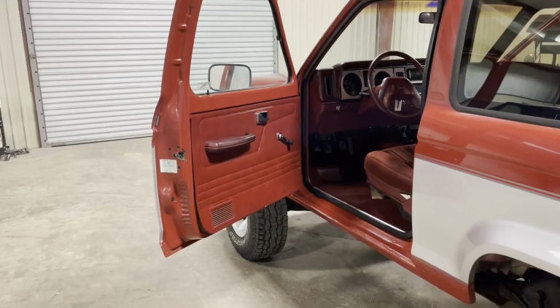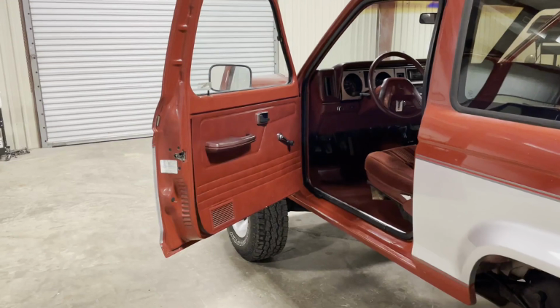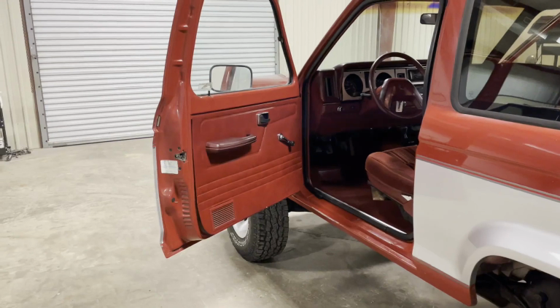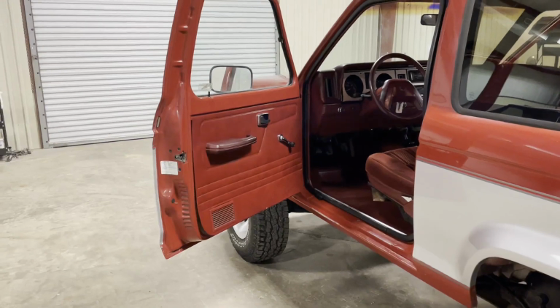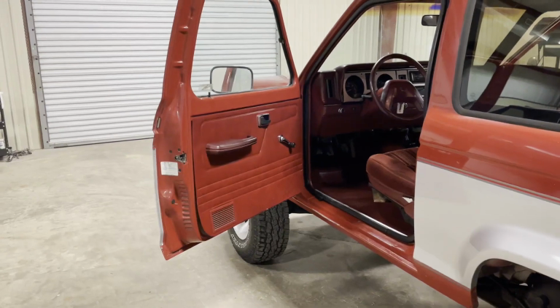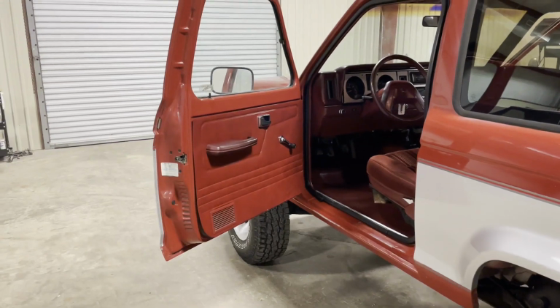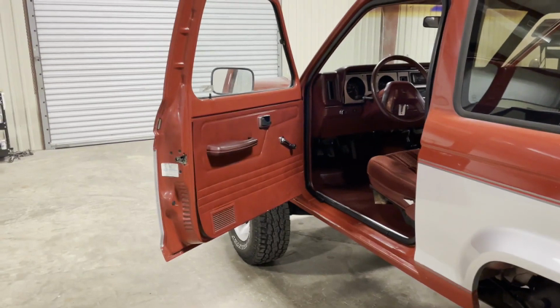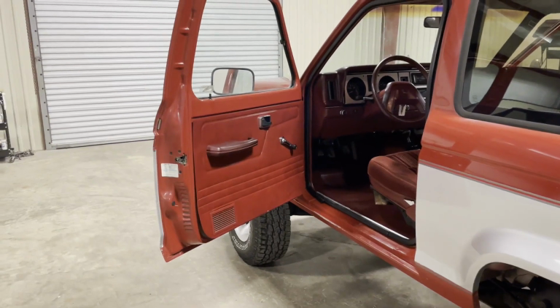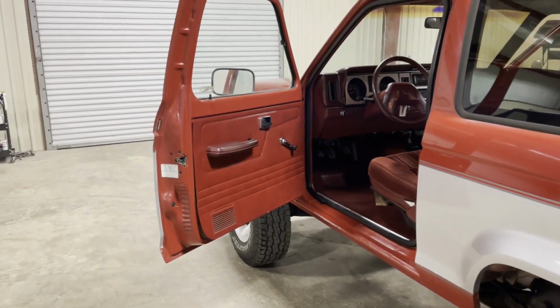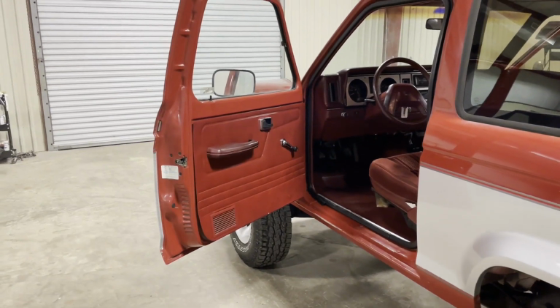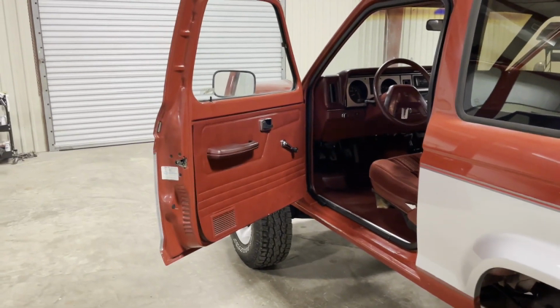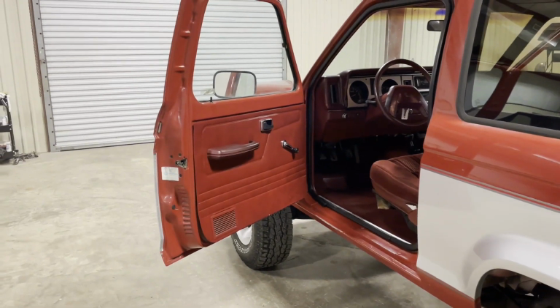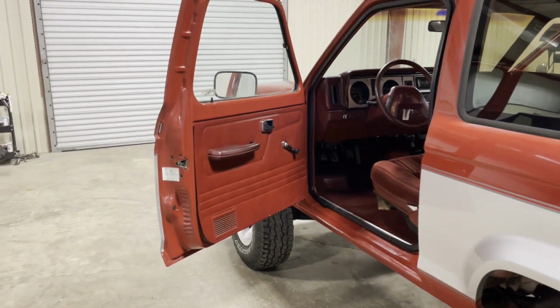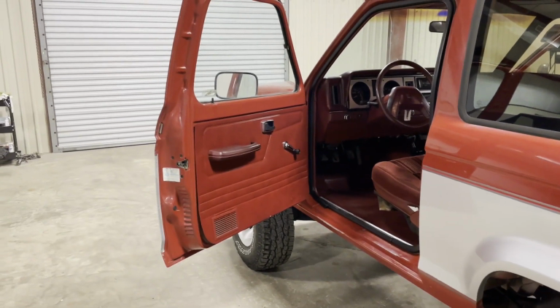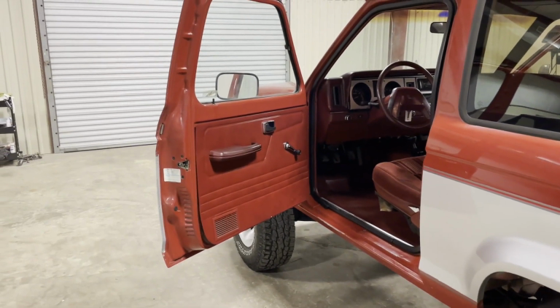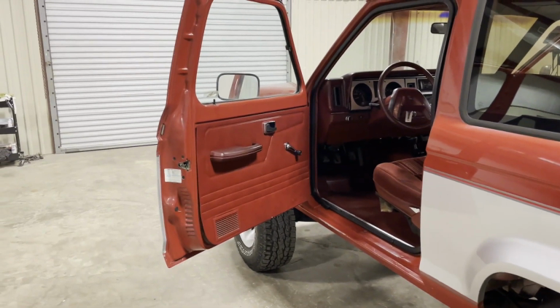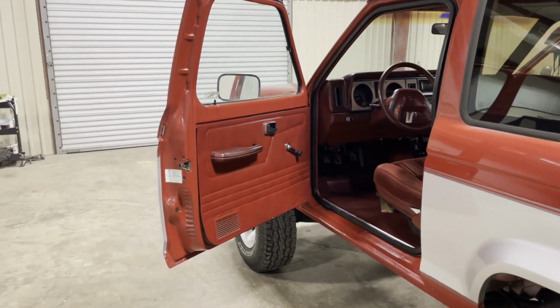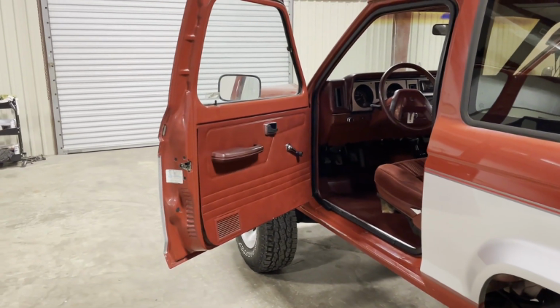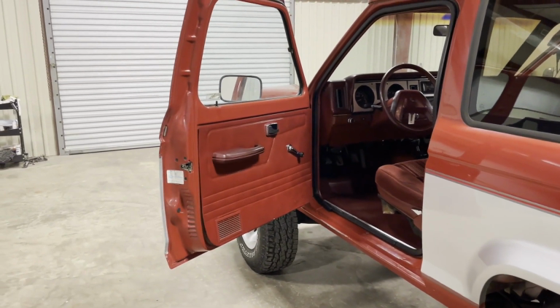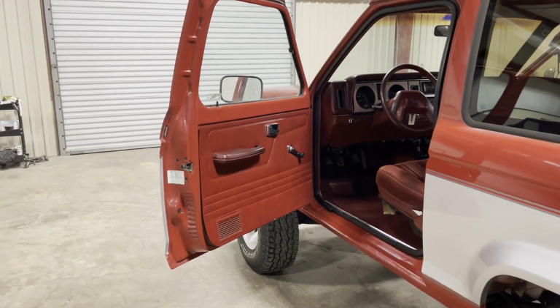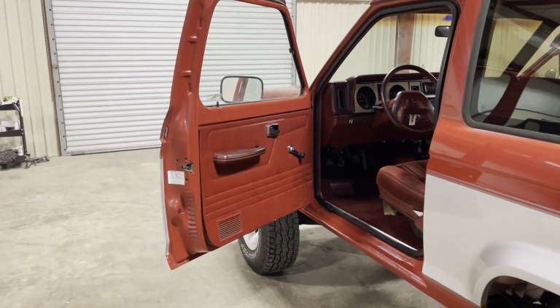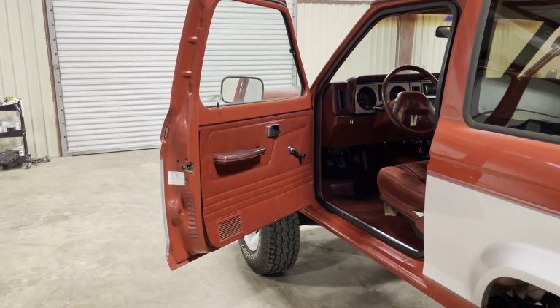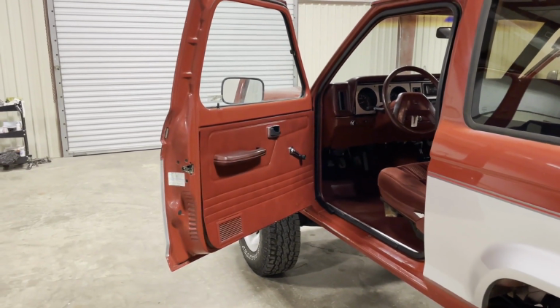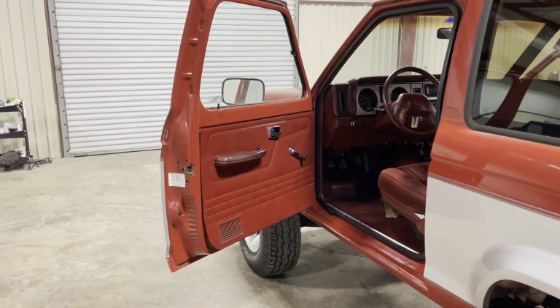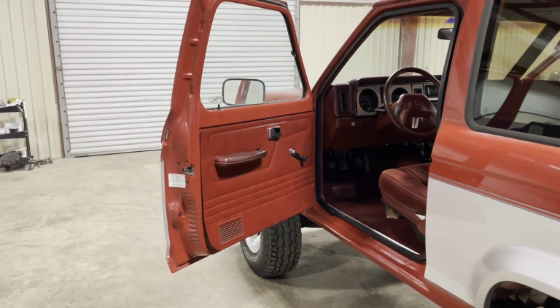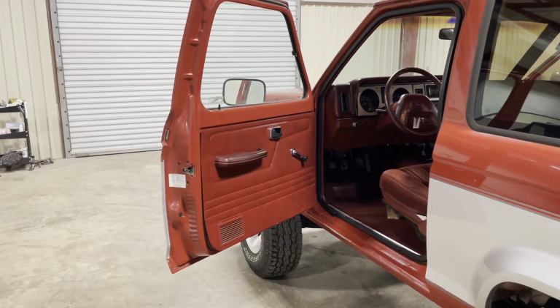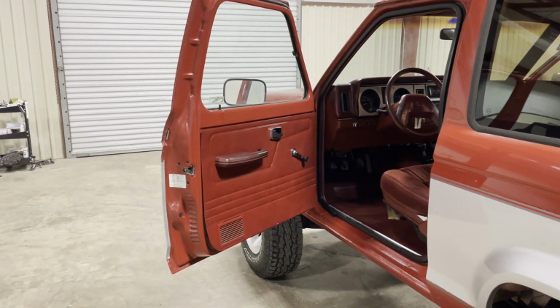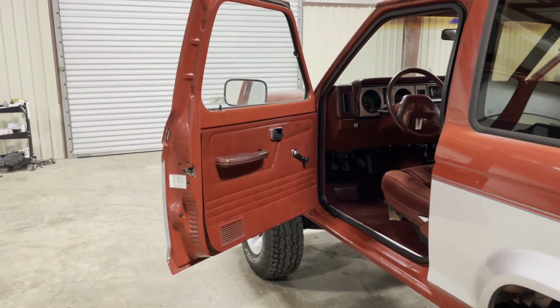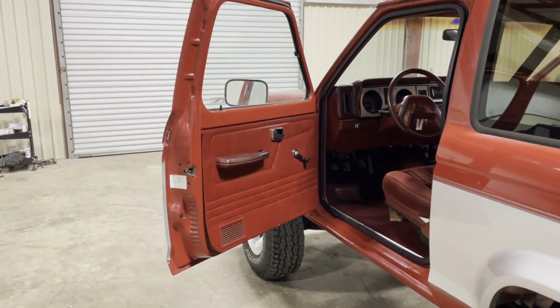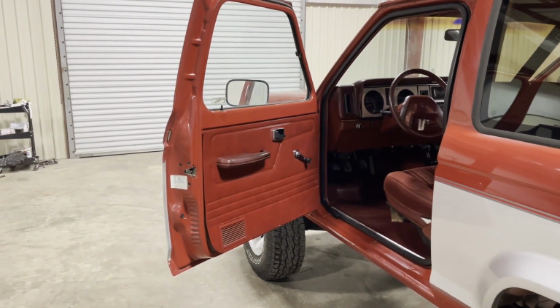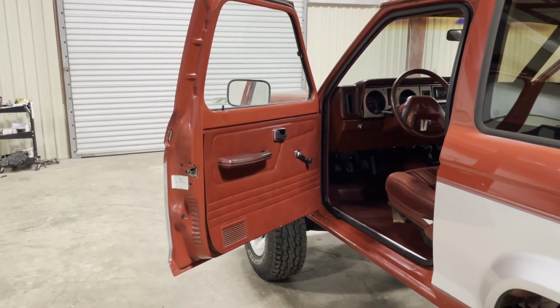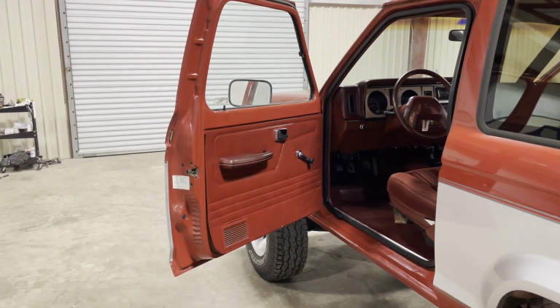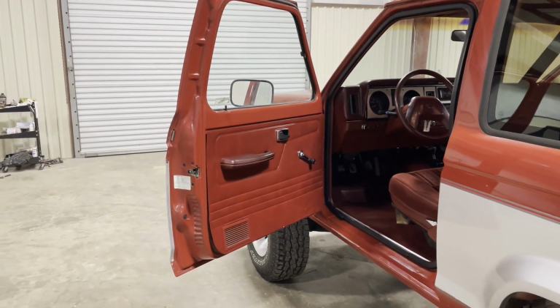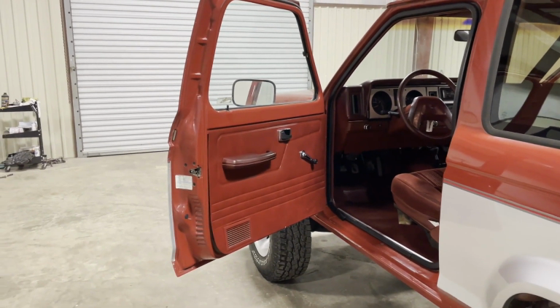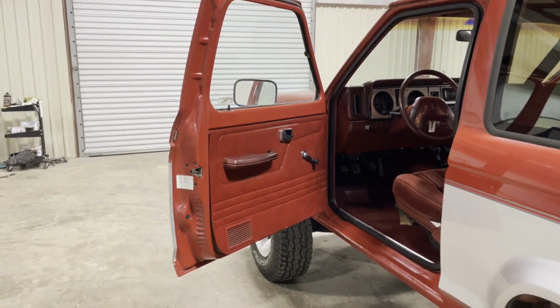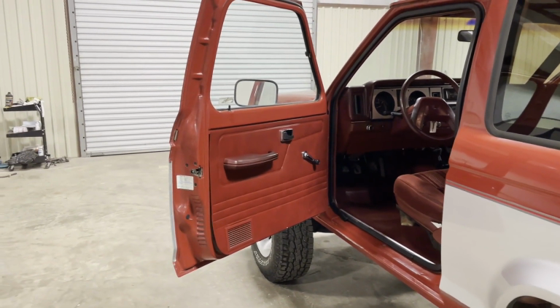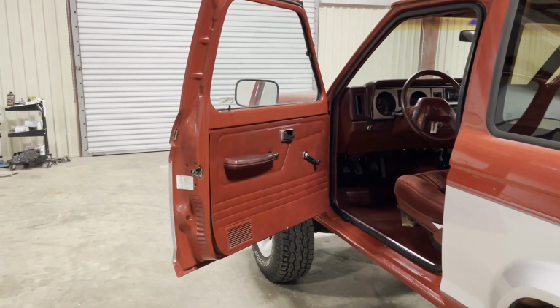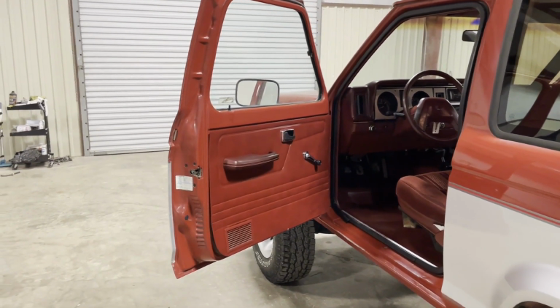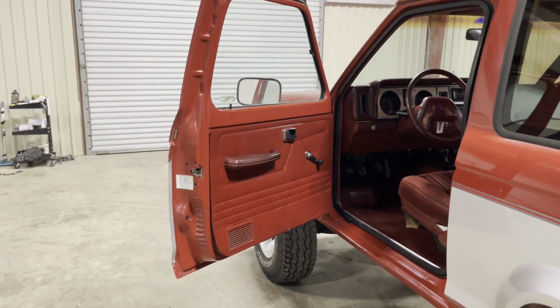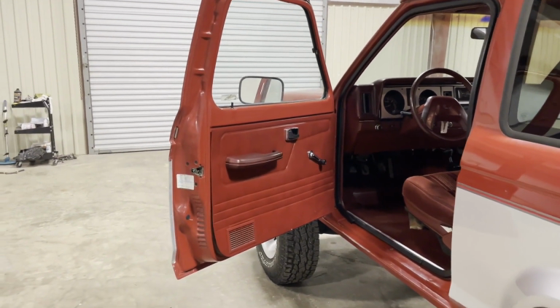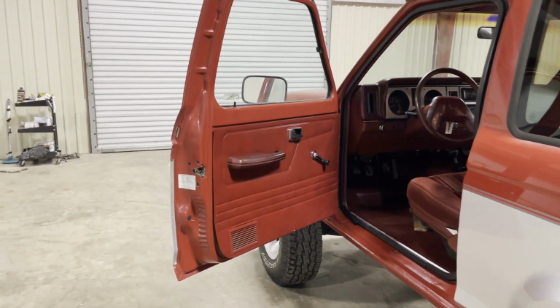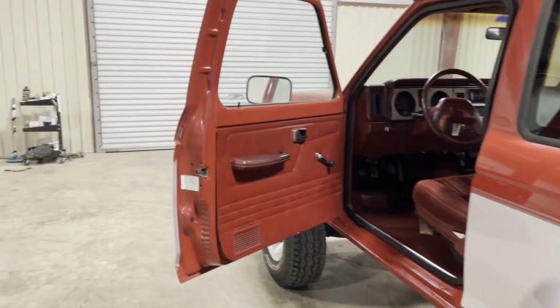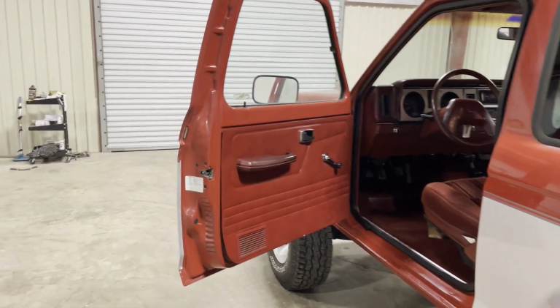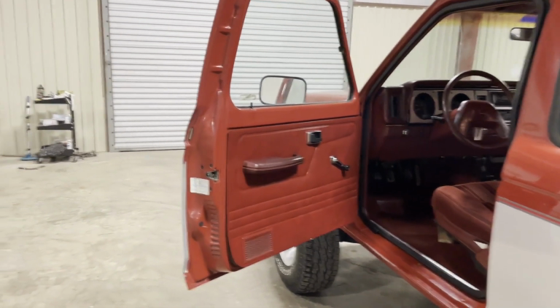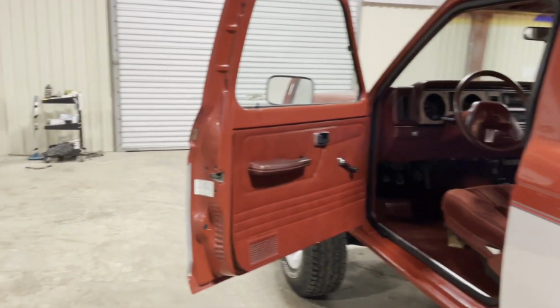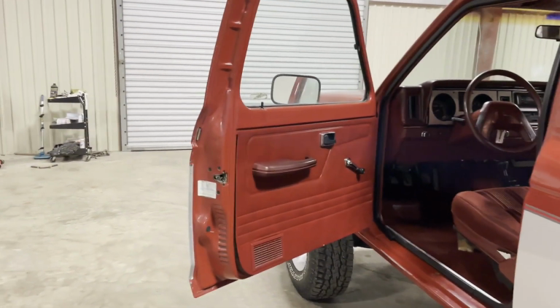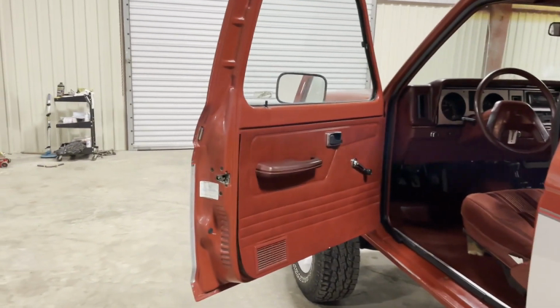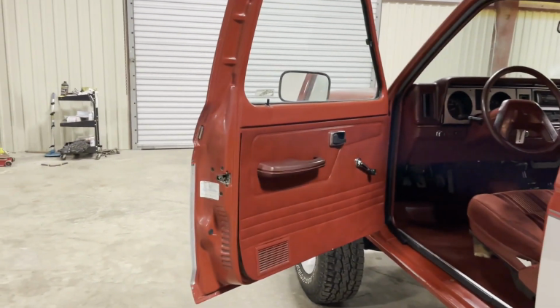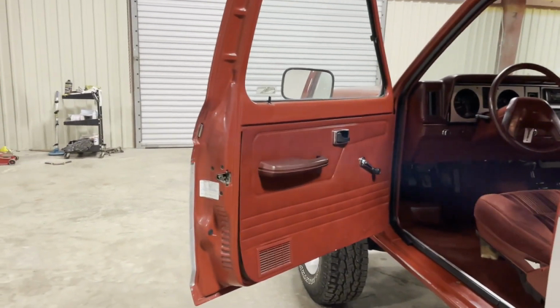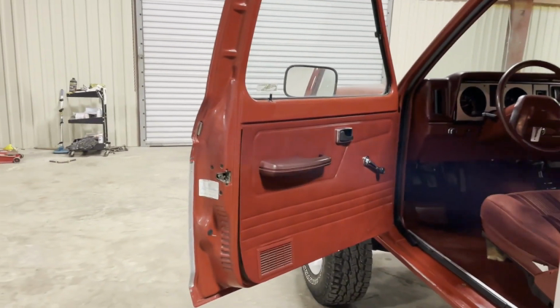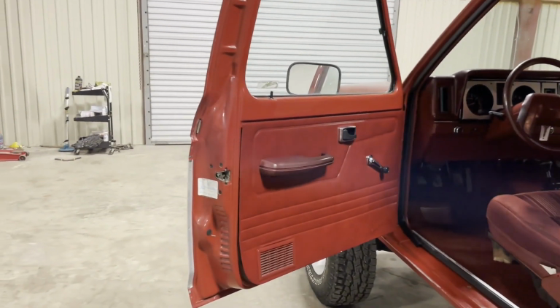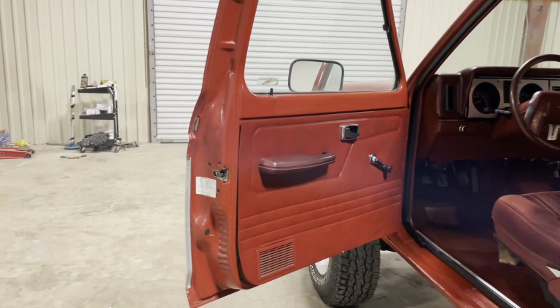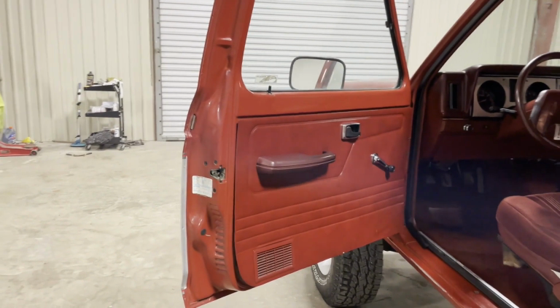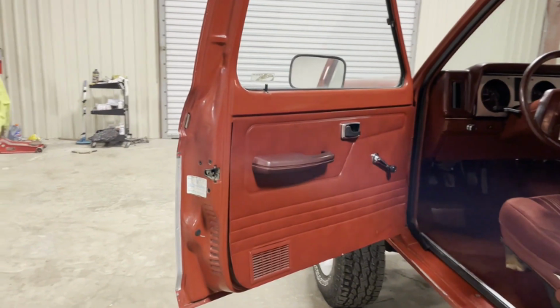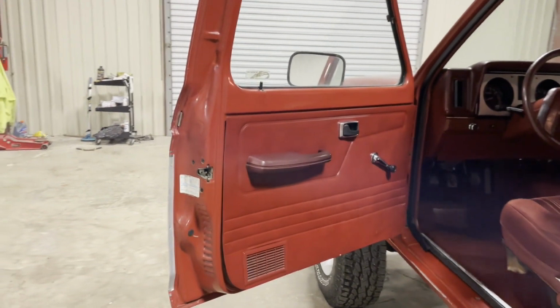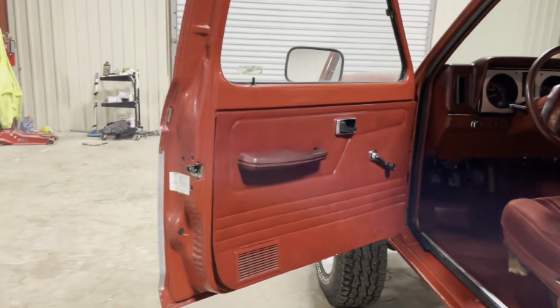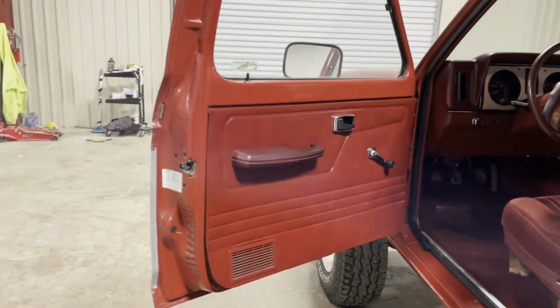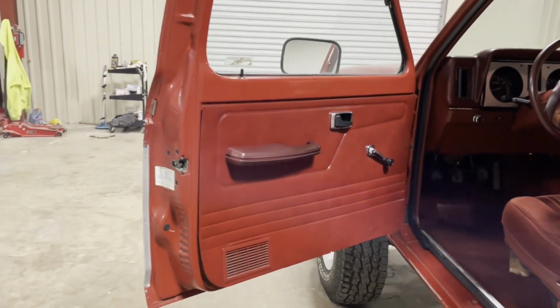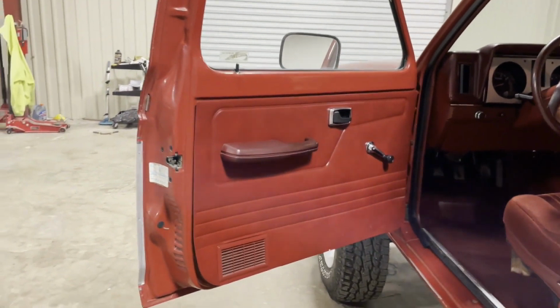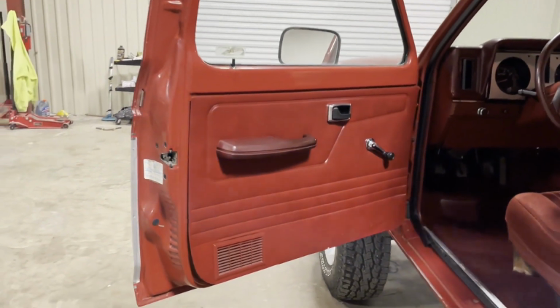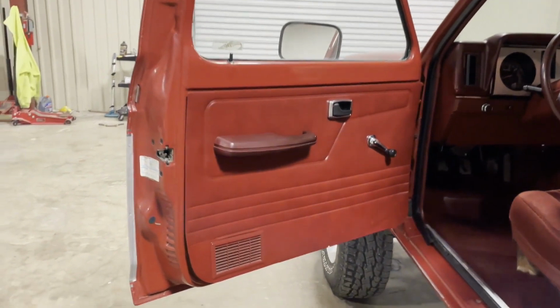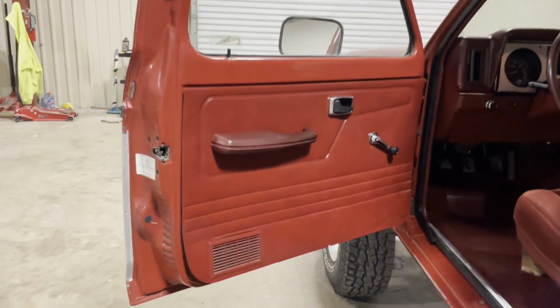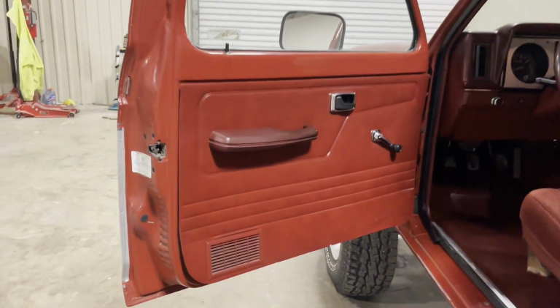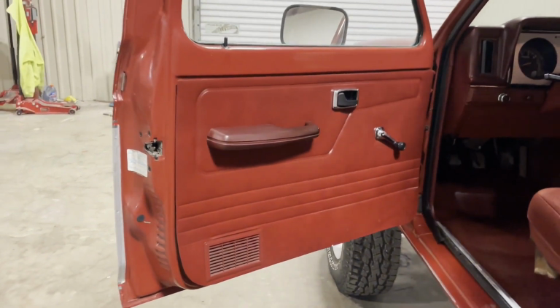Okay, ladies and gentlemen, welcome to the driver's door. It's a 1987 Ford Bronco II. You're going to see a nice, clean, straight door panel.